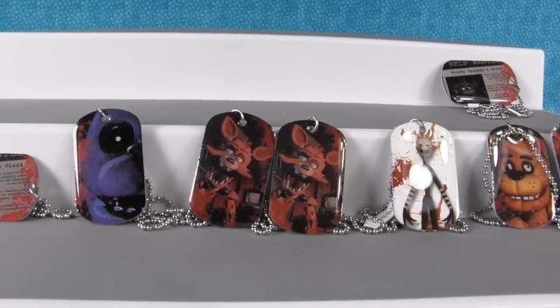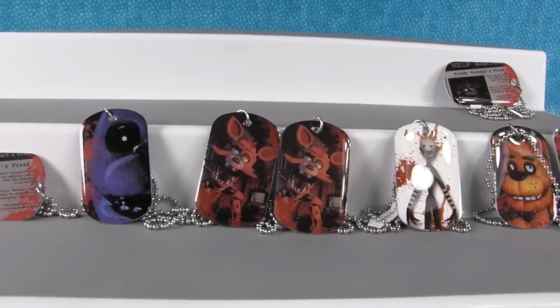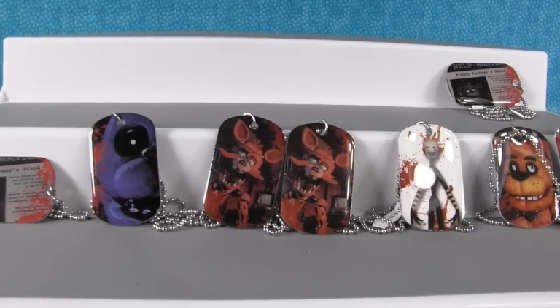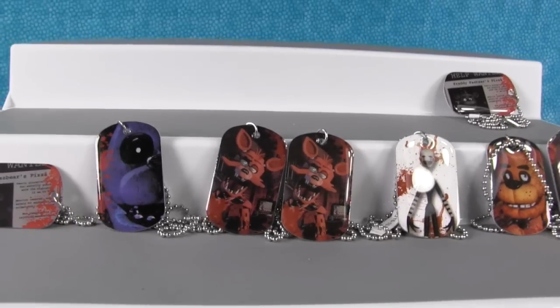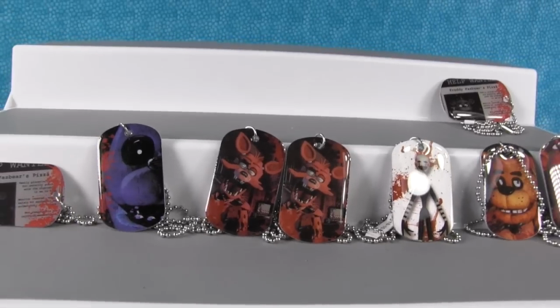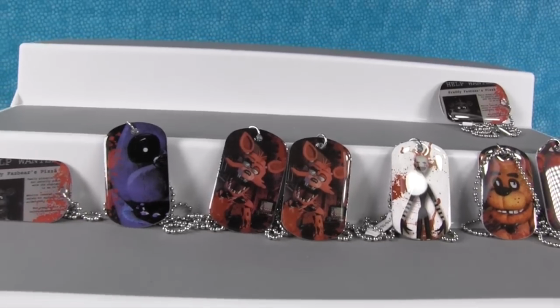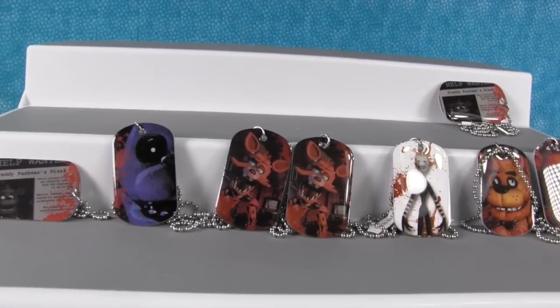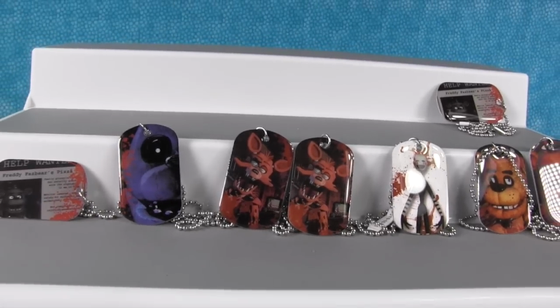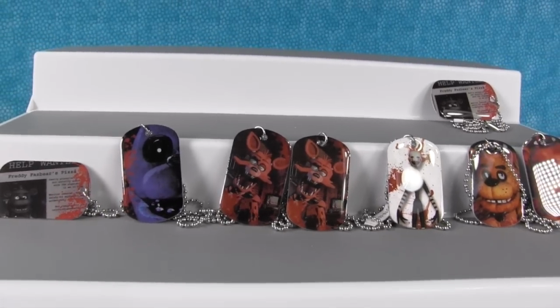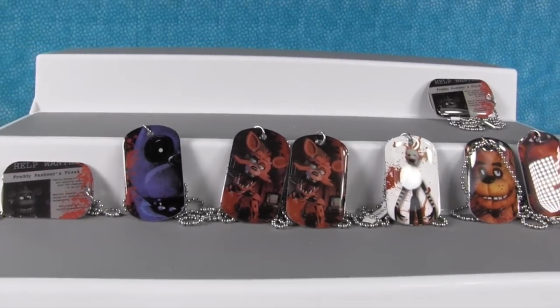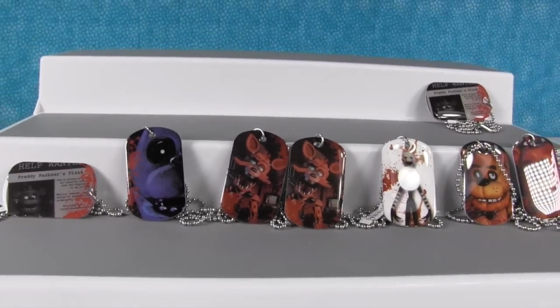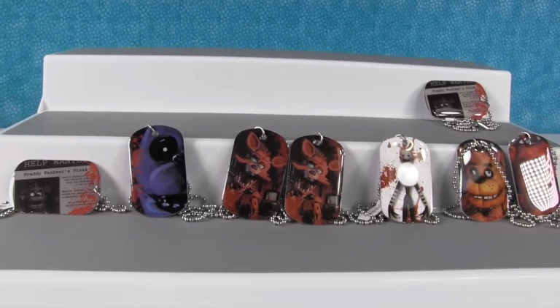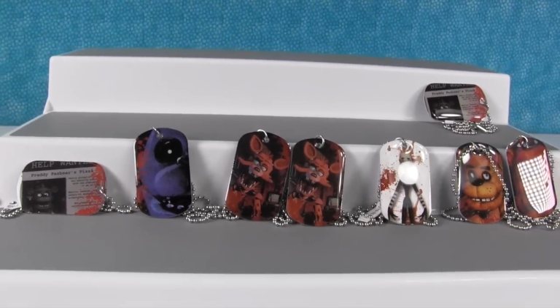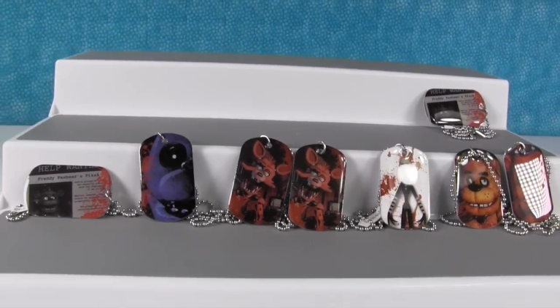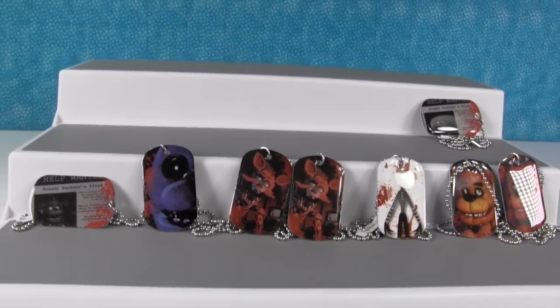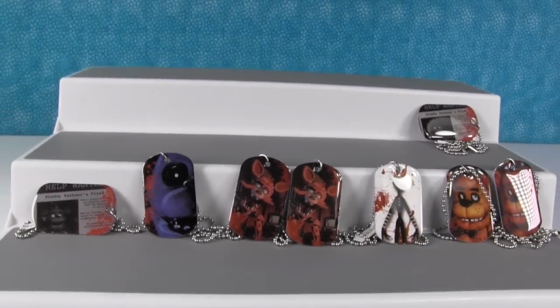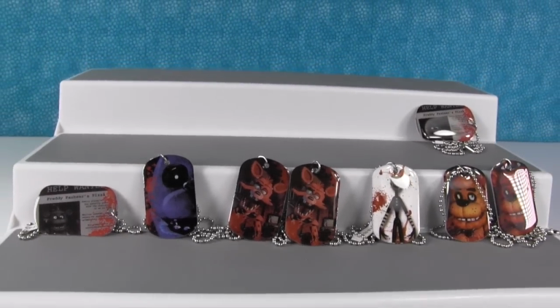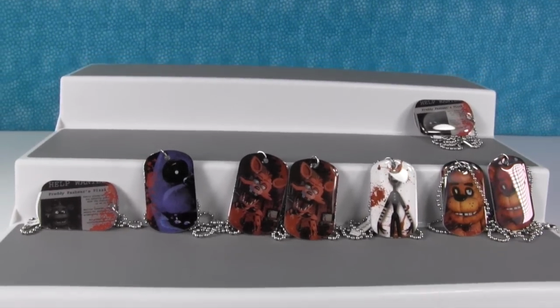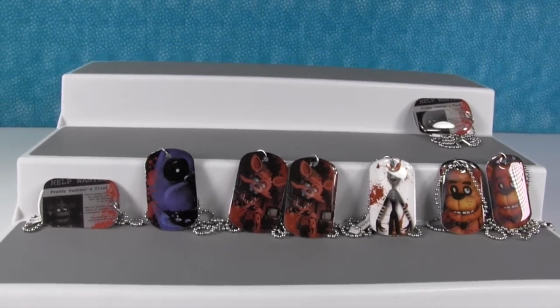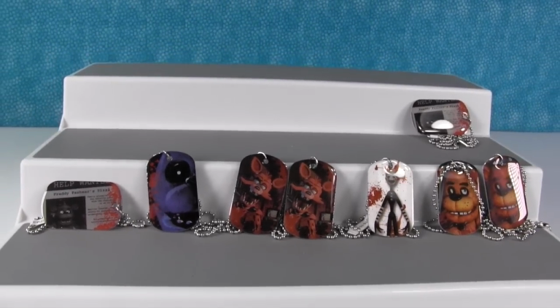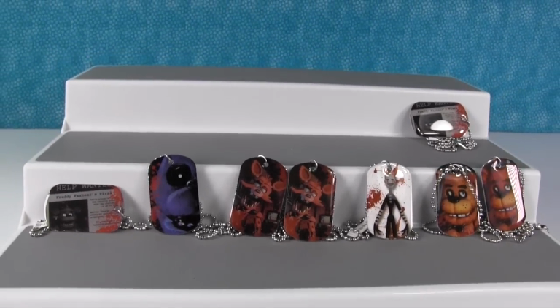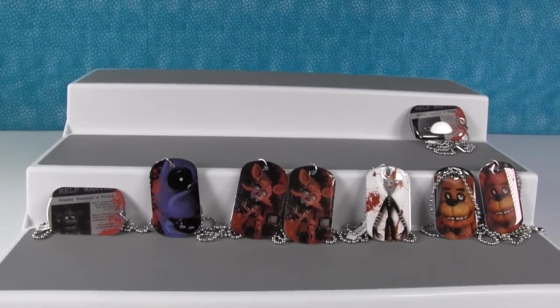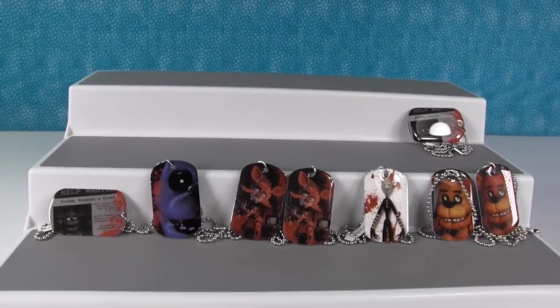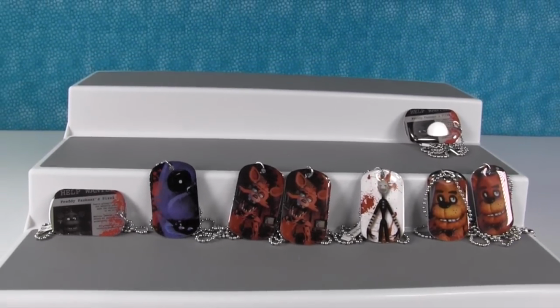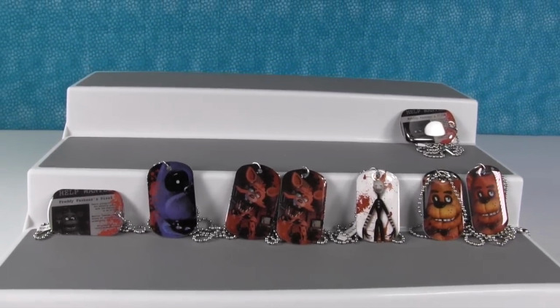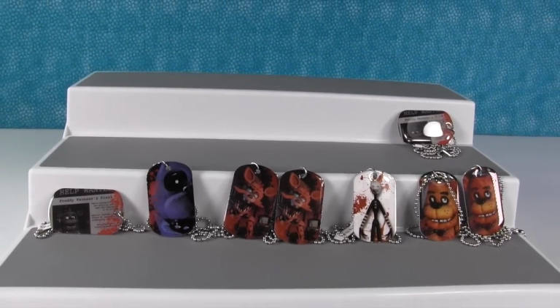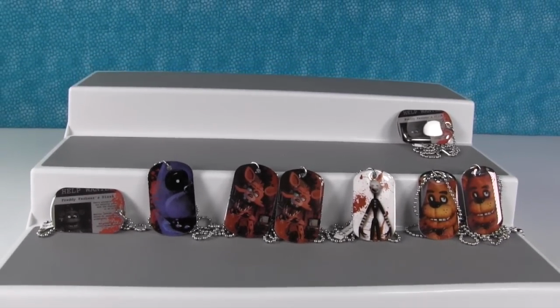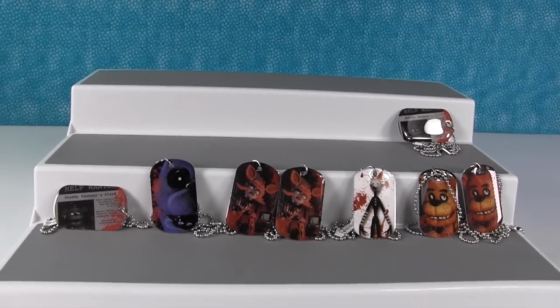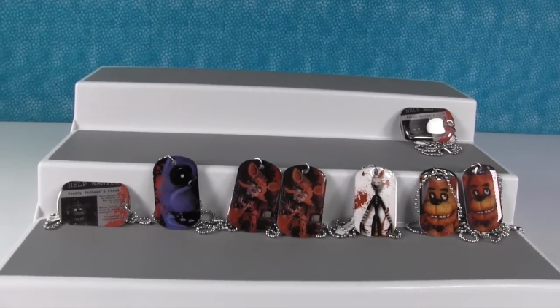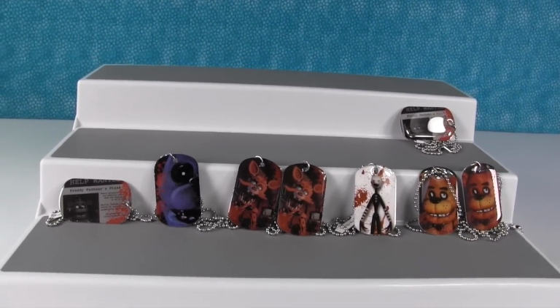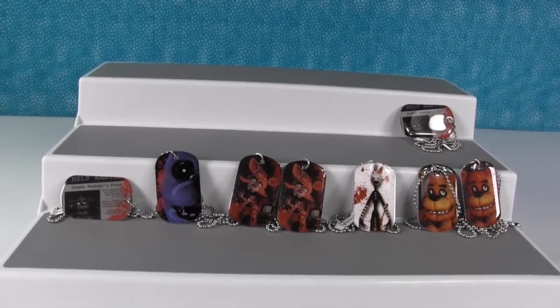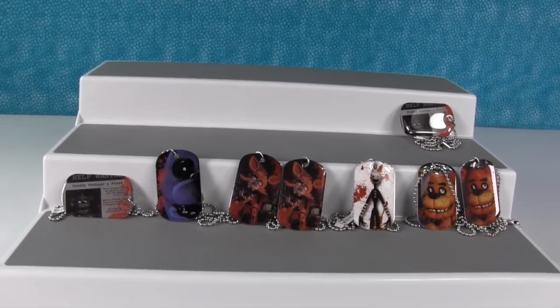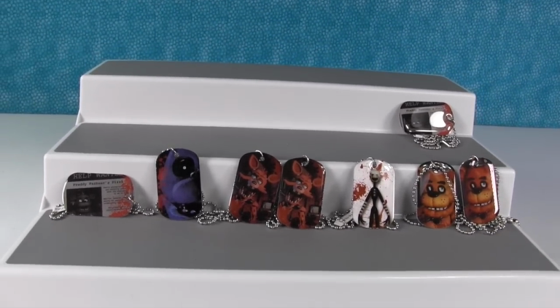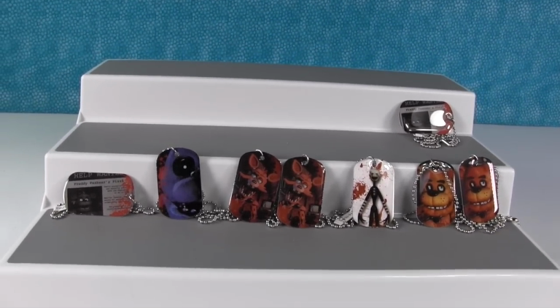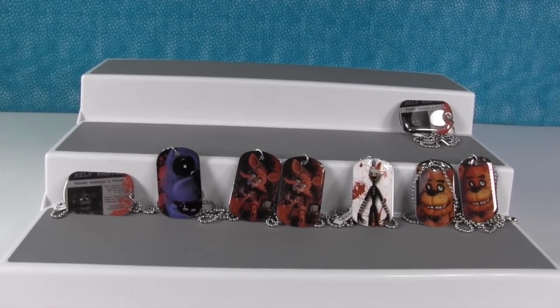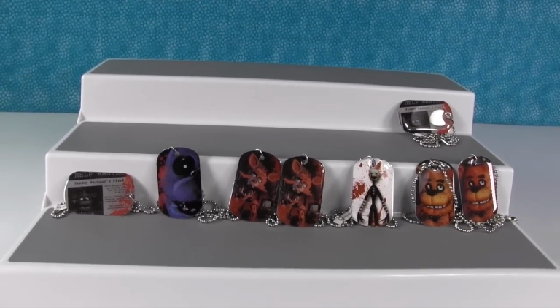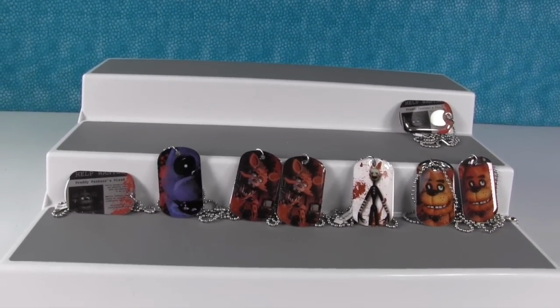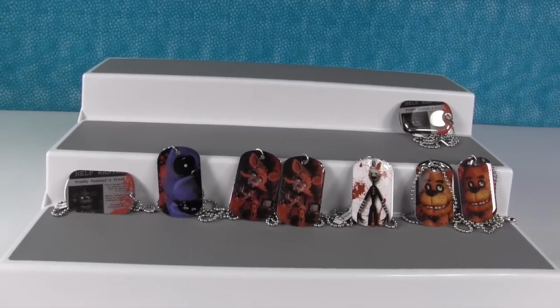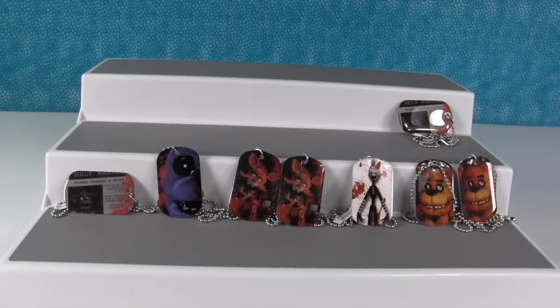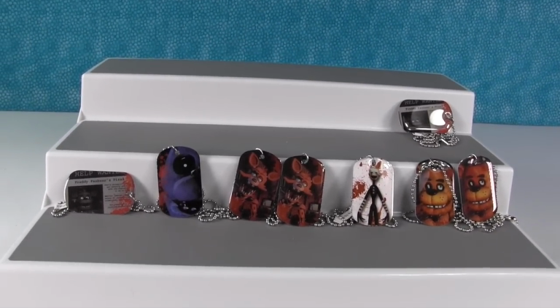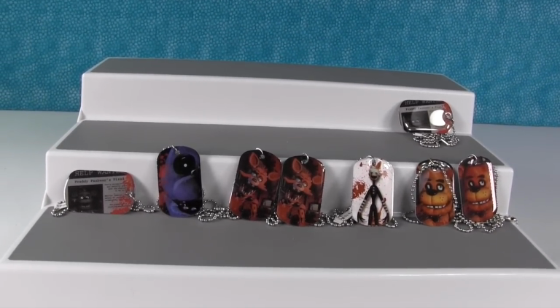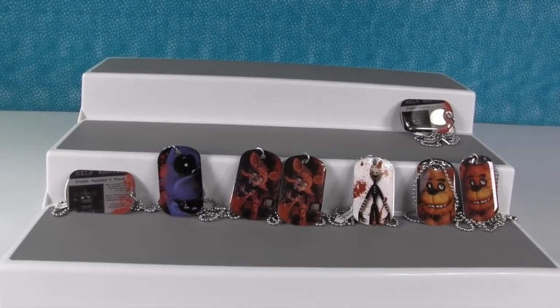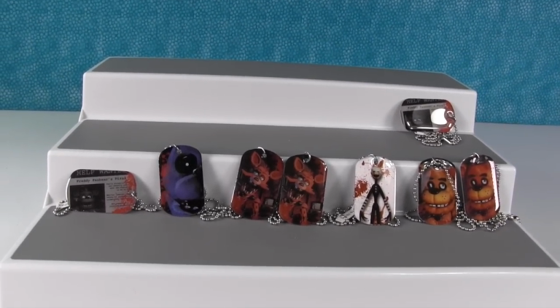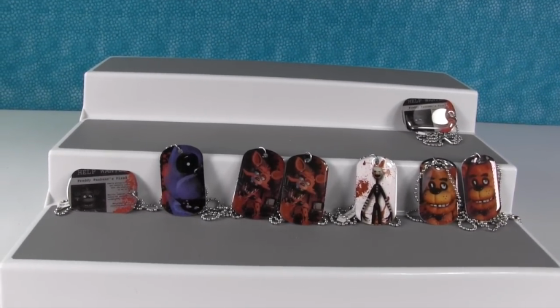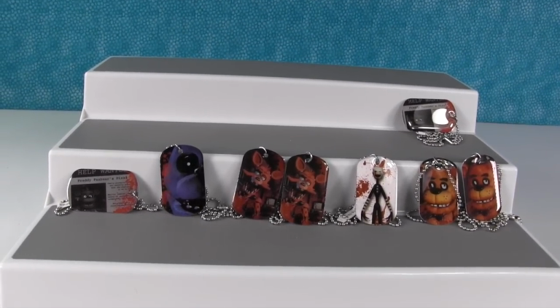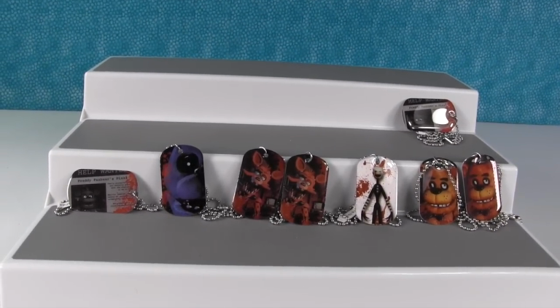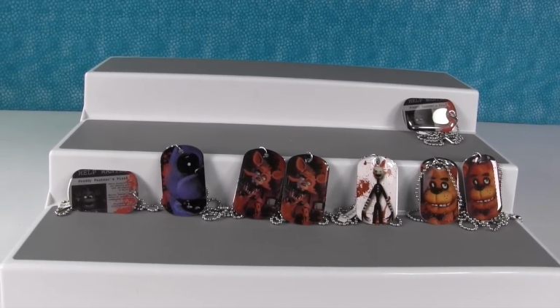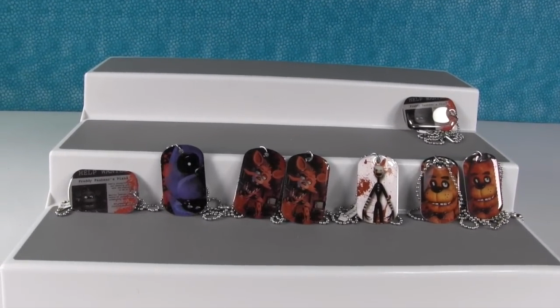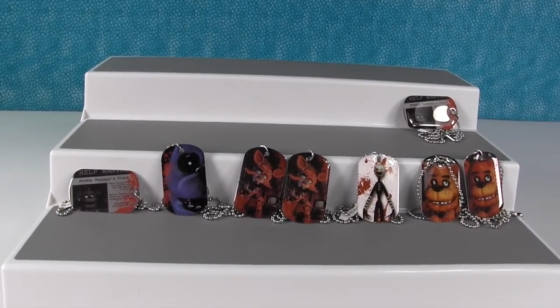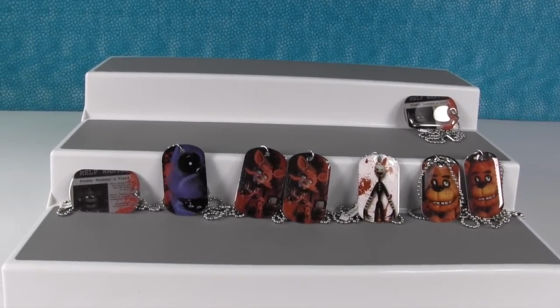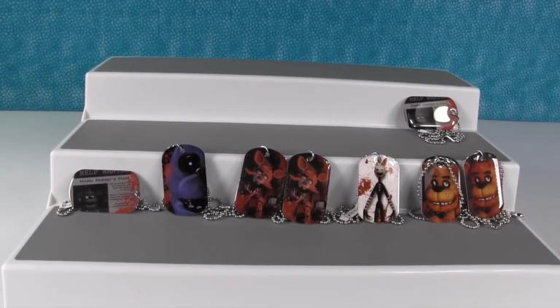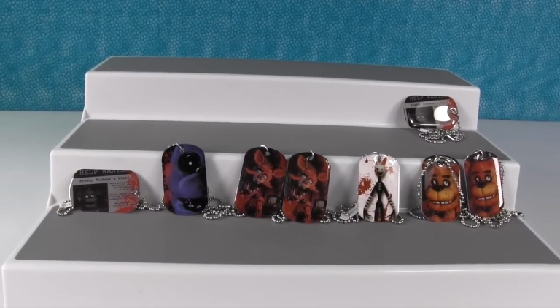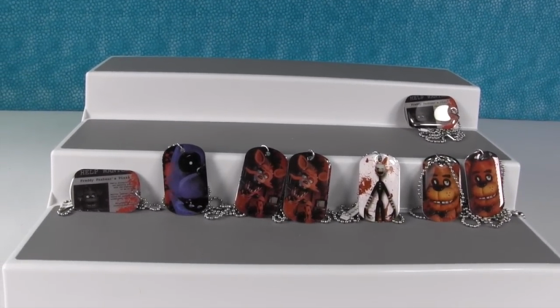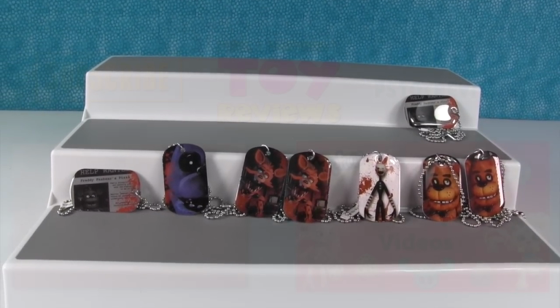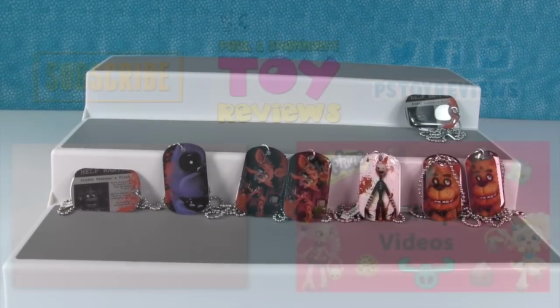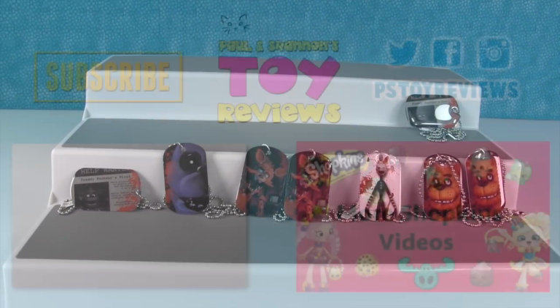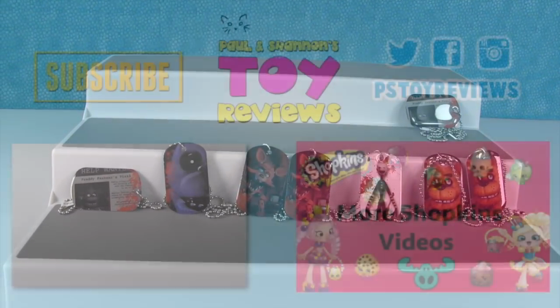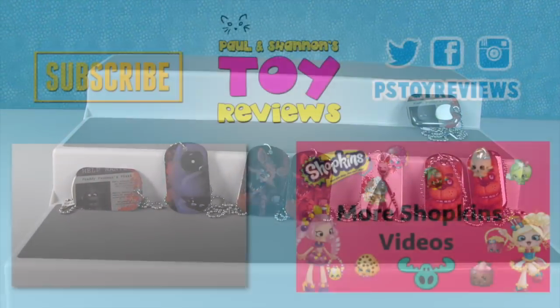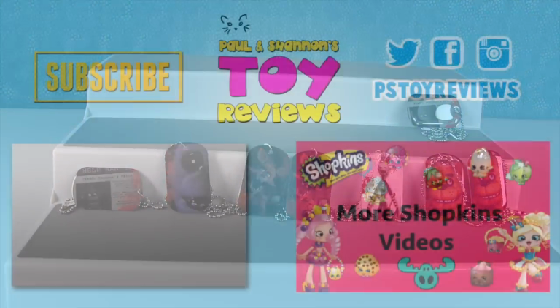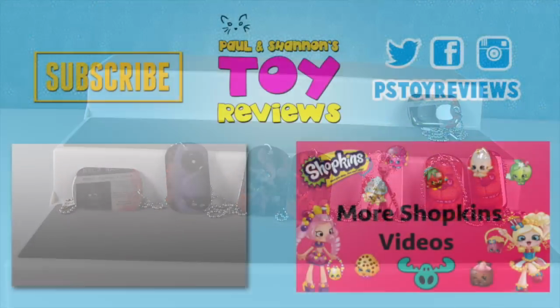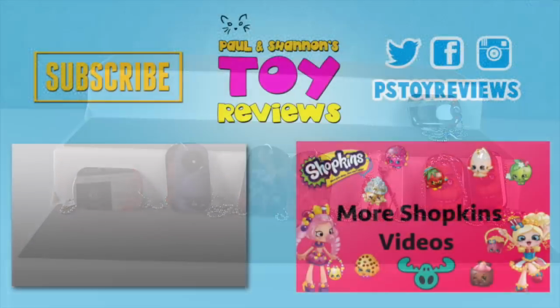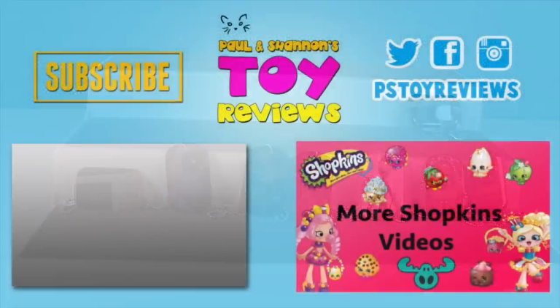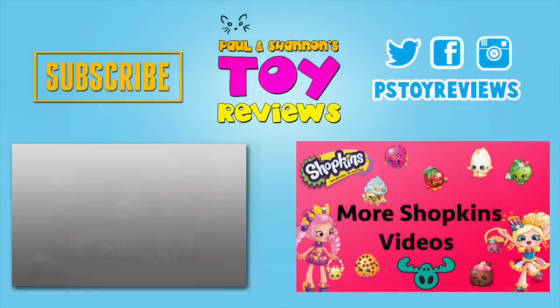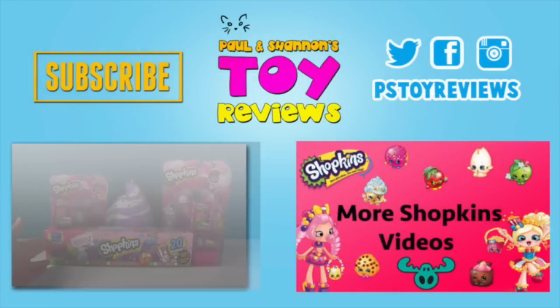Now it's your guys' turn to leave a comment and let us know which one you liked the best, and you can also let us know if you want us to open more of these because there's a whole bunch we still need to get a full collection. So go ahead and leave that comment down below. Thanks so much for watching and we'll see you next time. See you later.